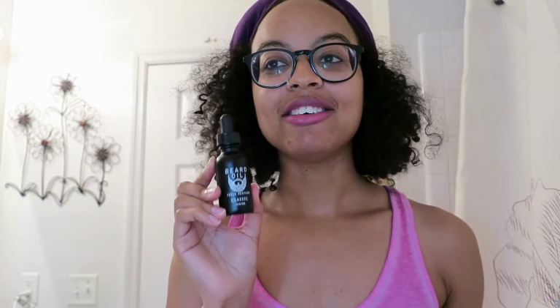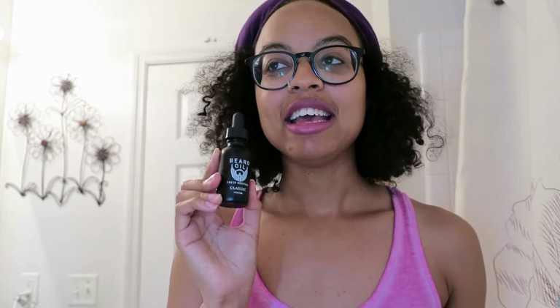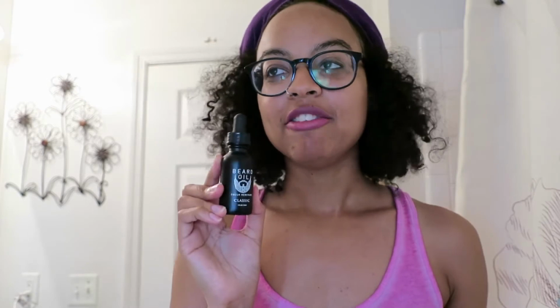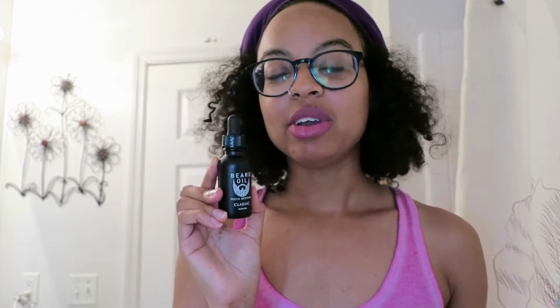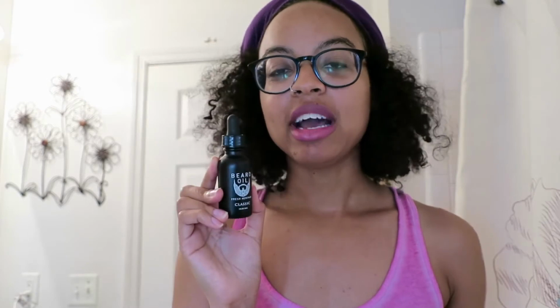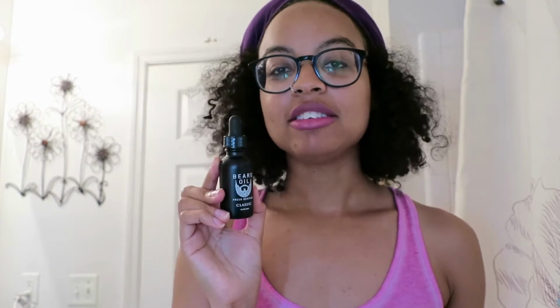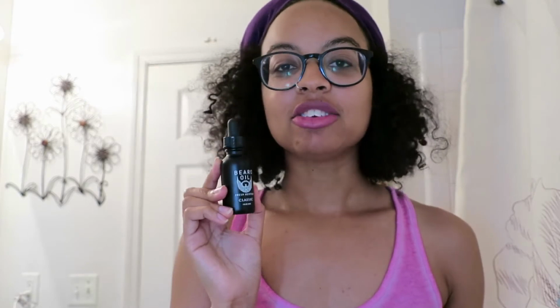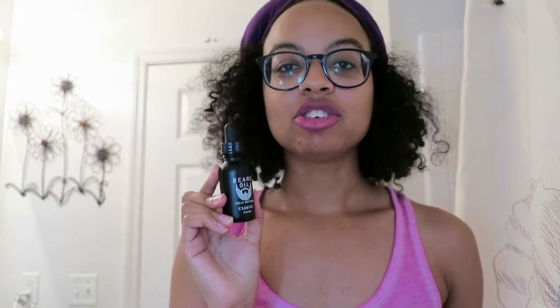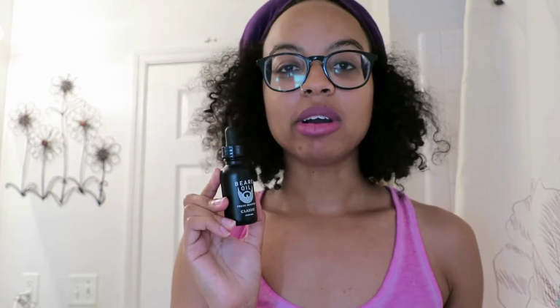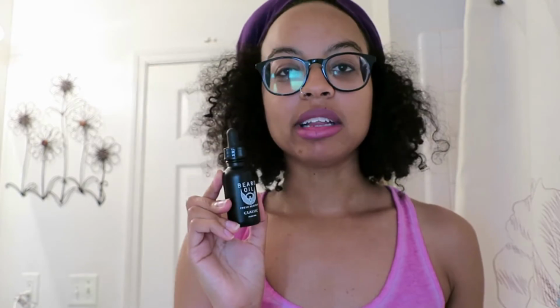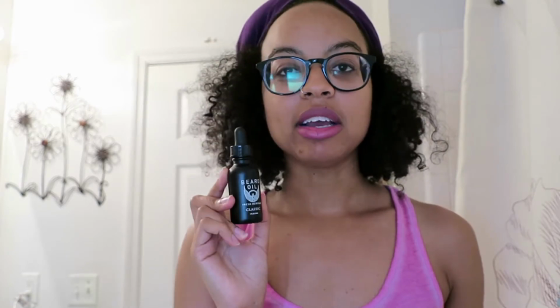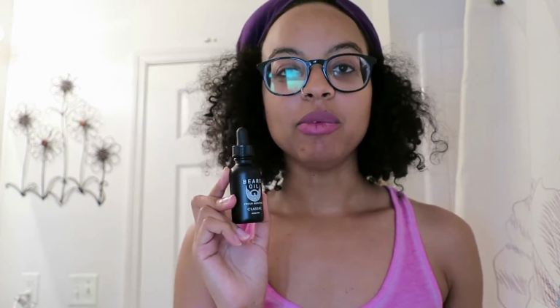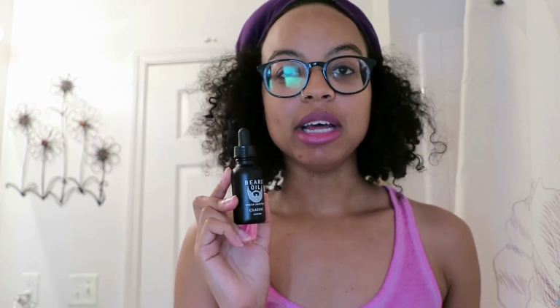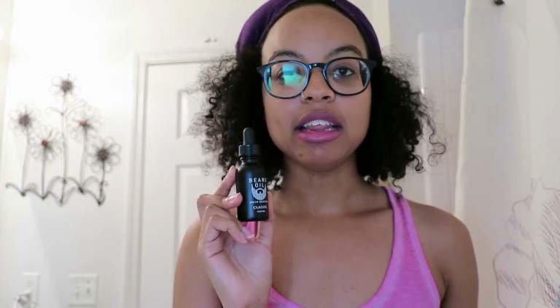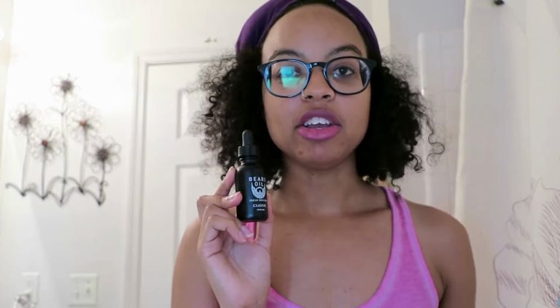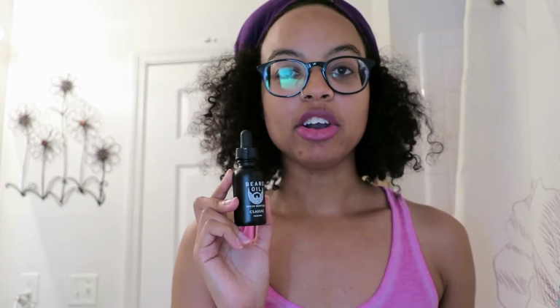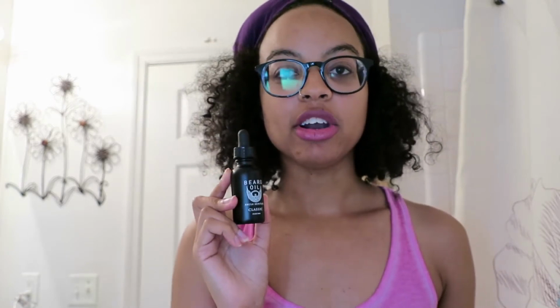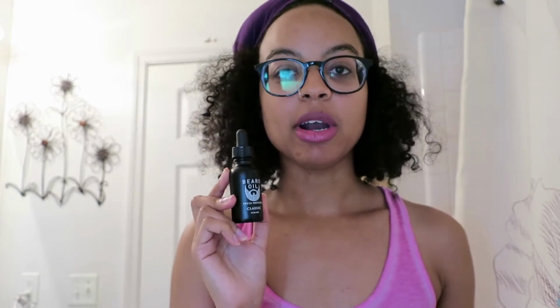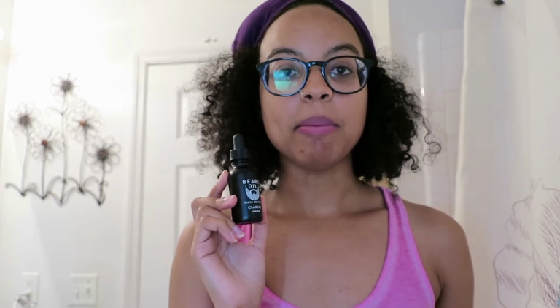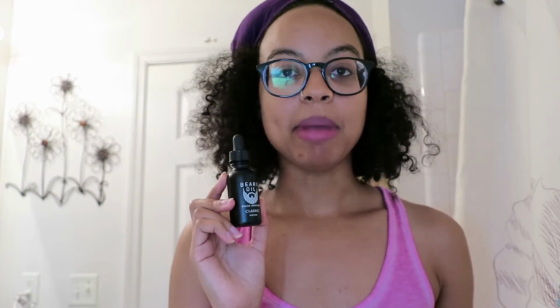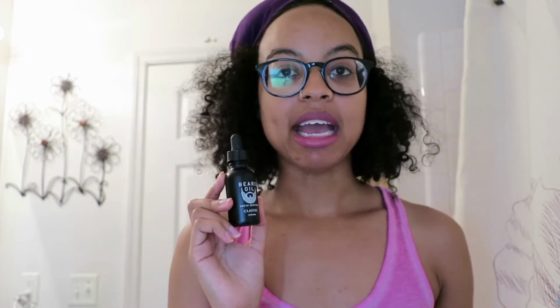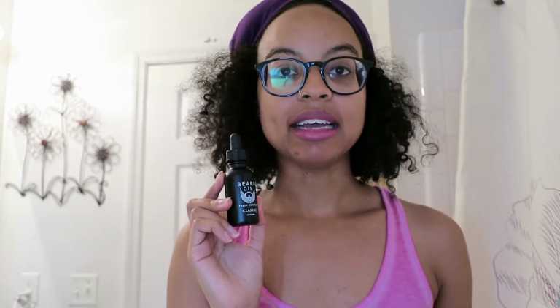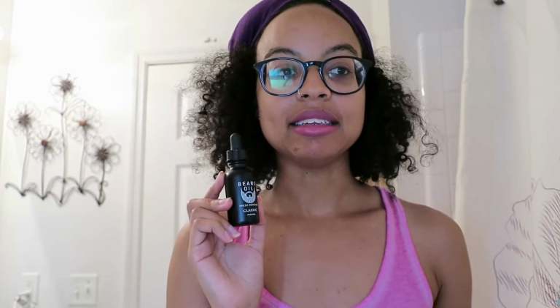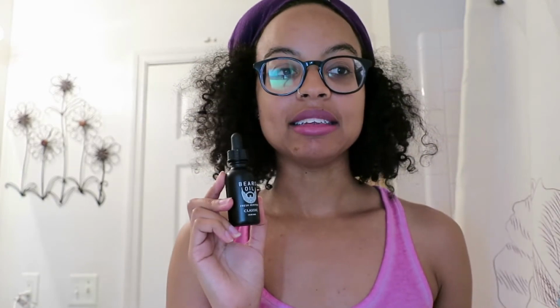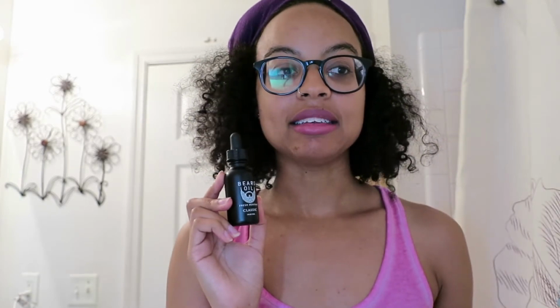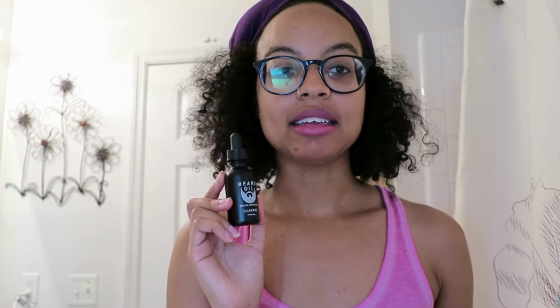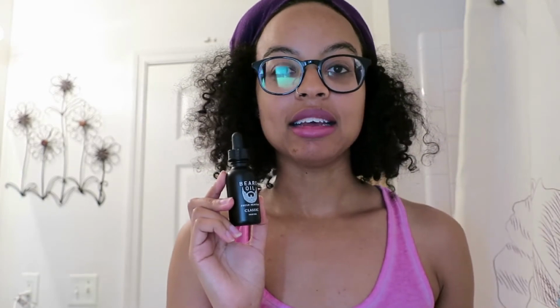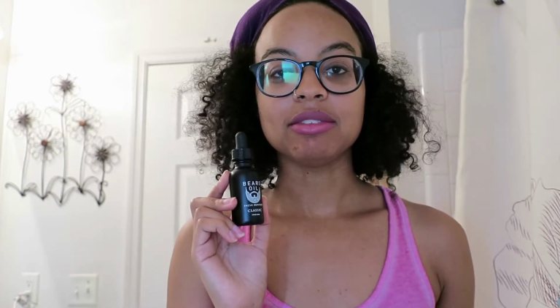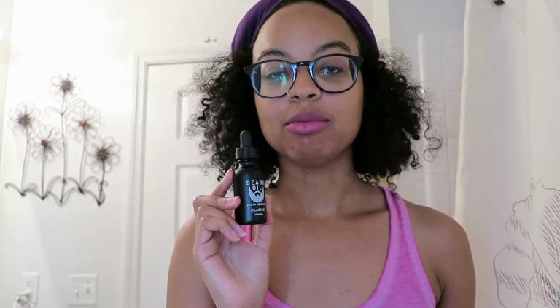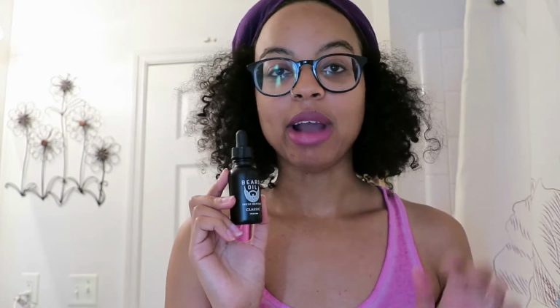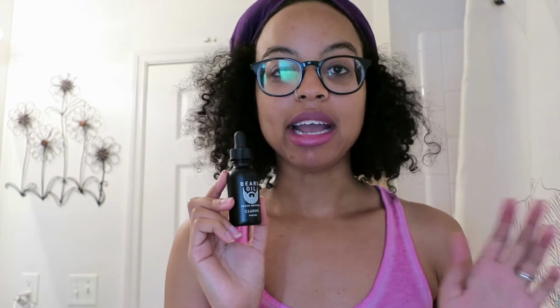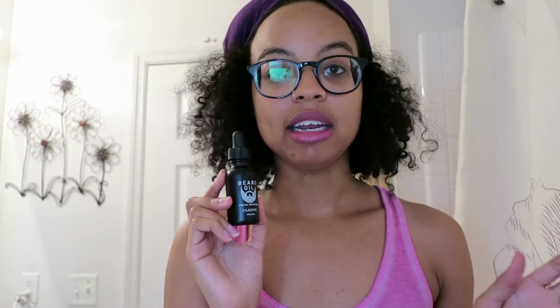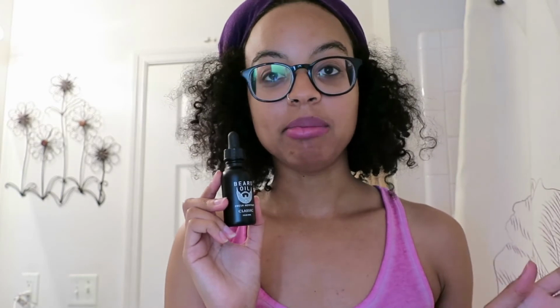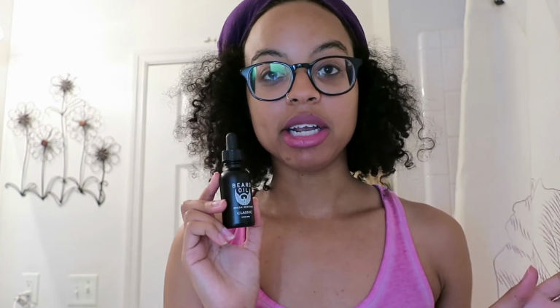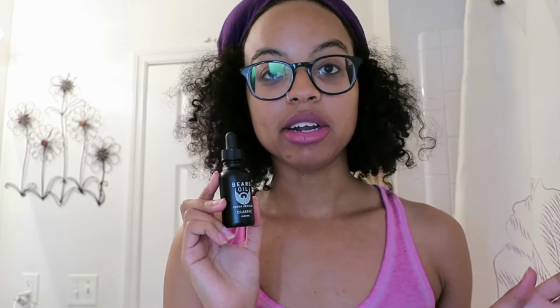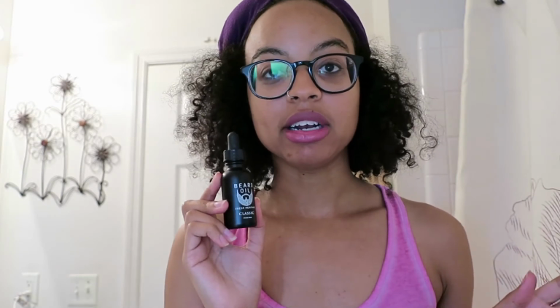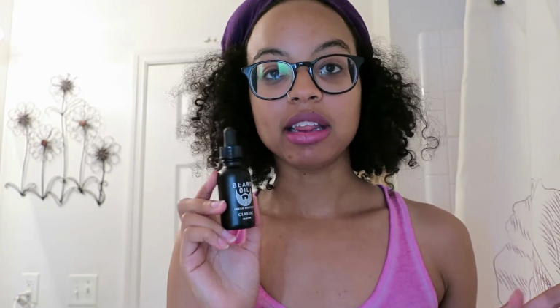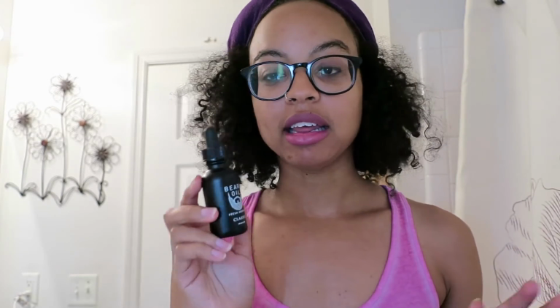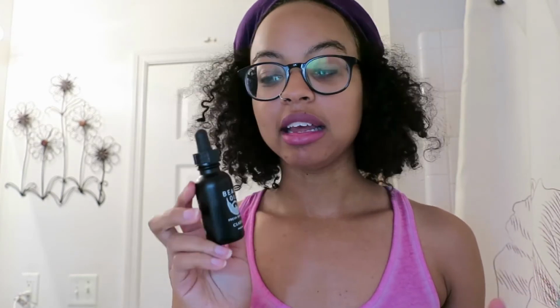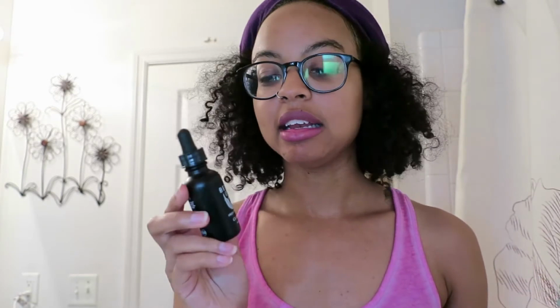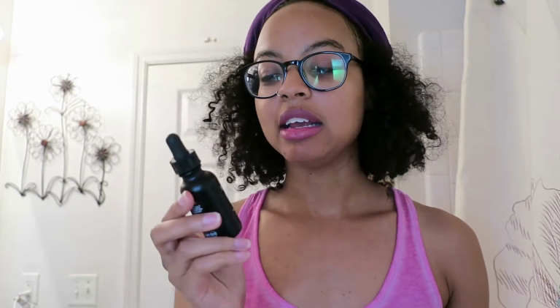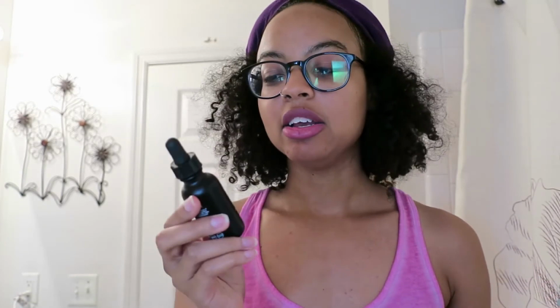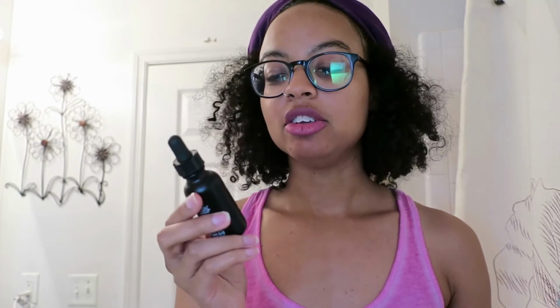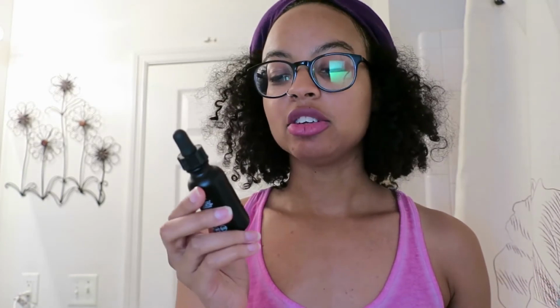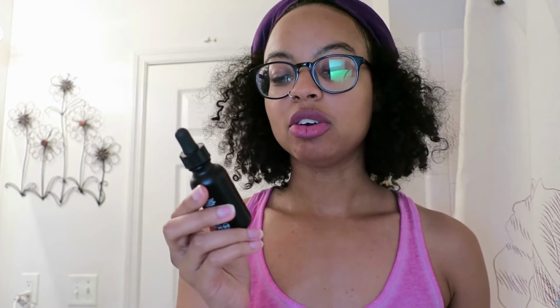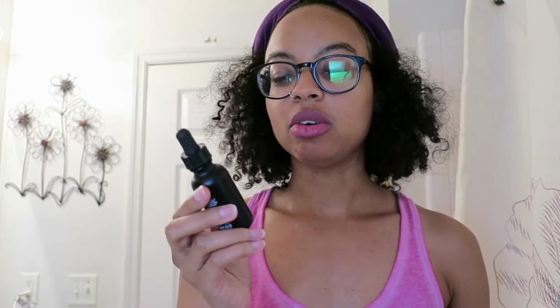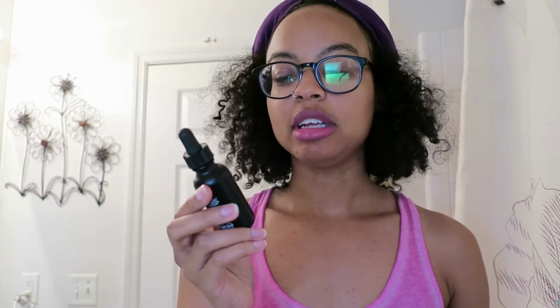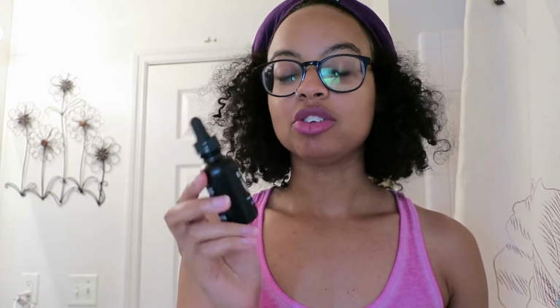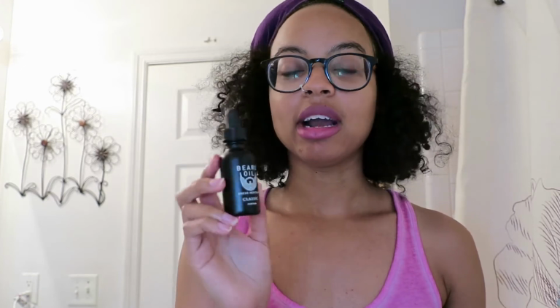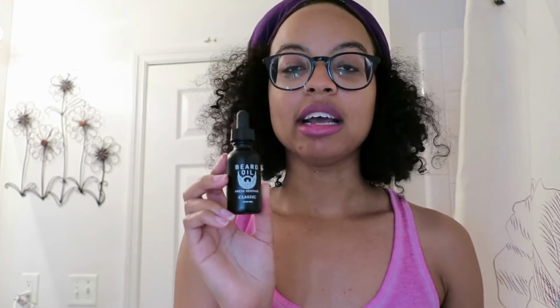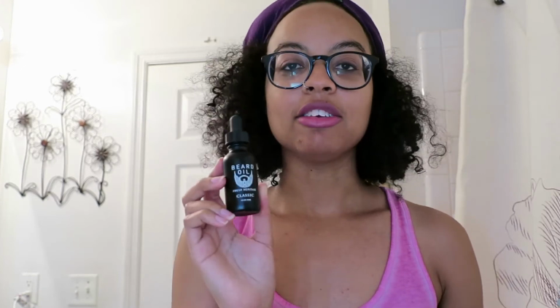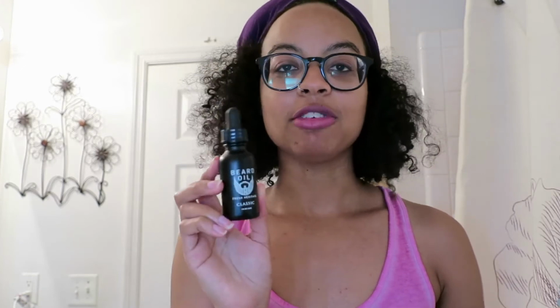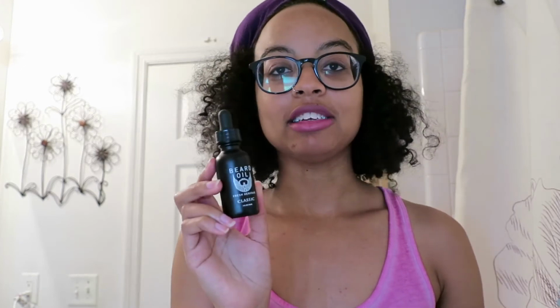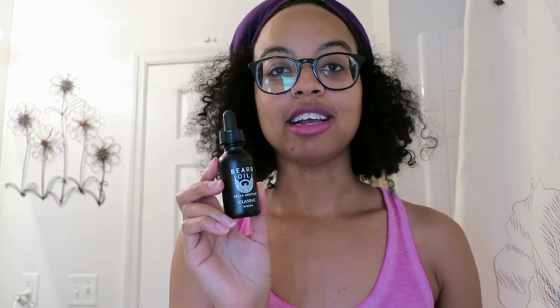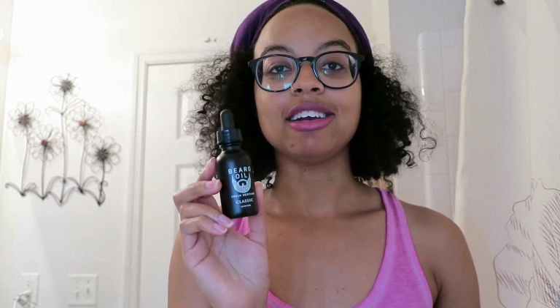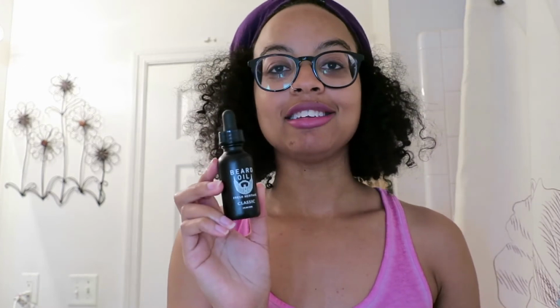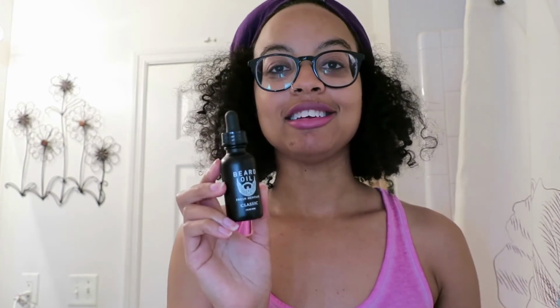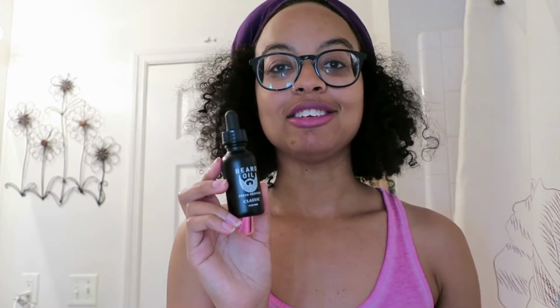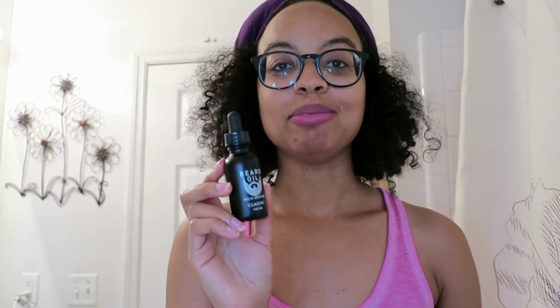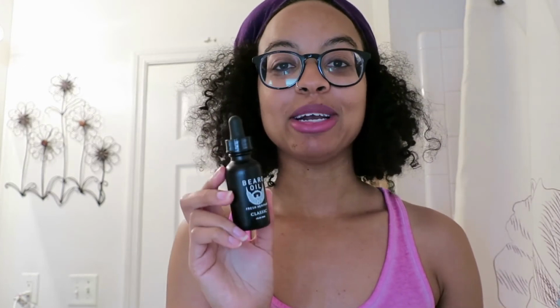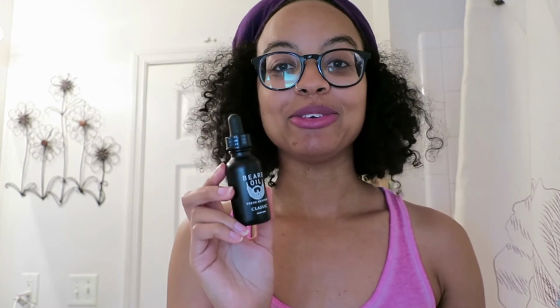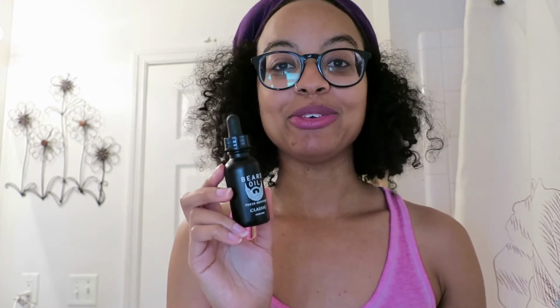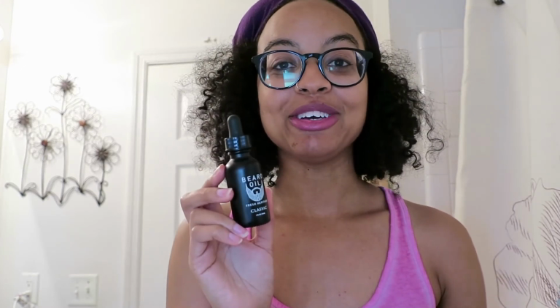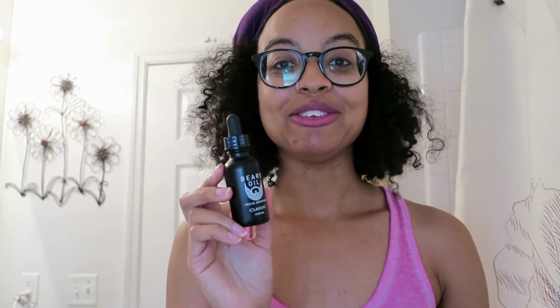So if you guys are struggling with your man's raggedy beard, then you should totally try the Fresh Heritage beard oil.